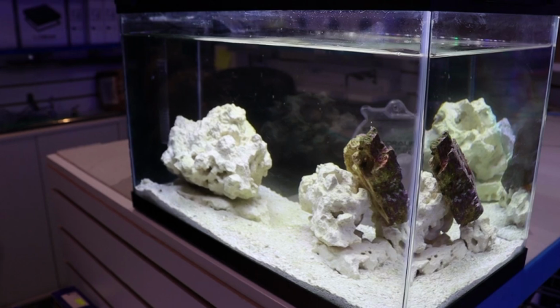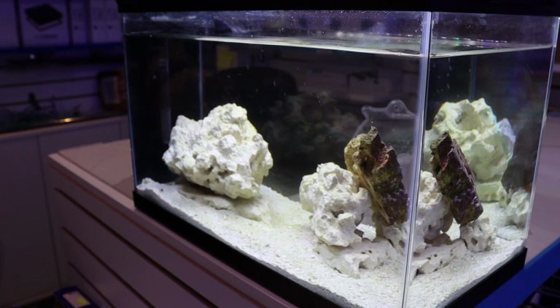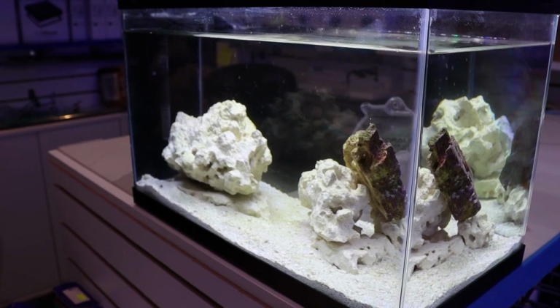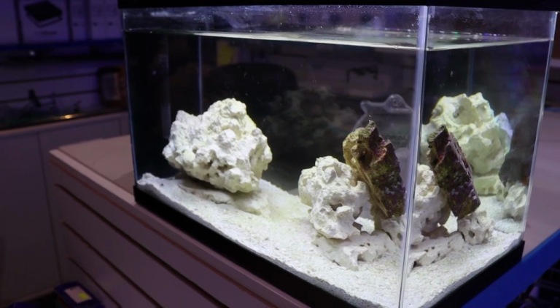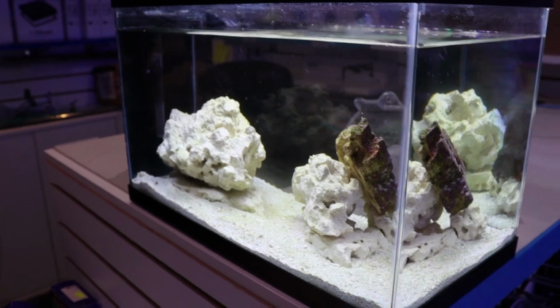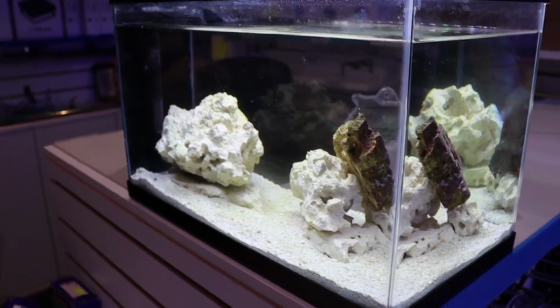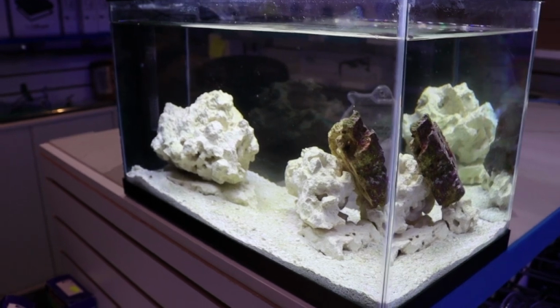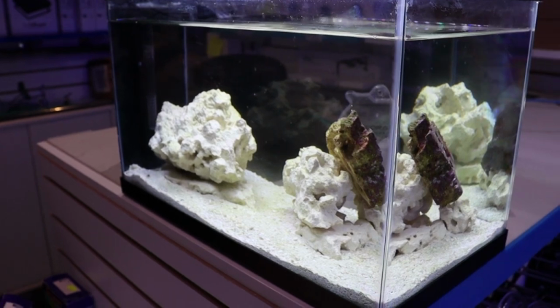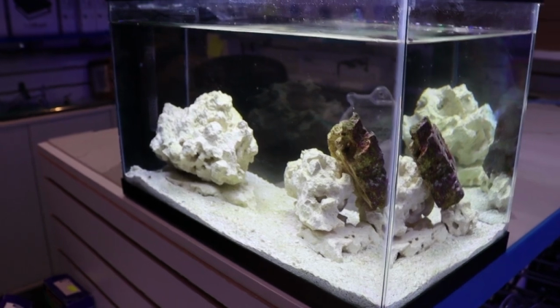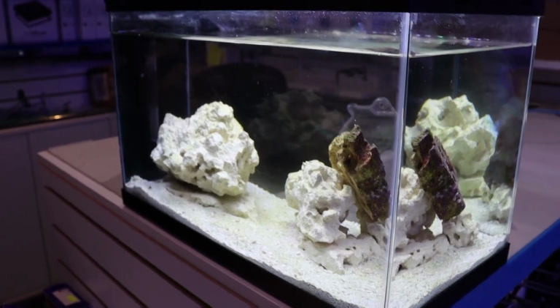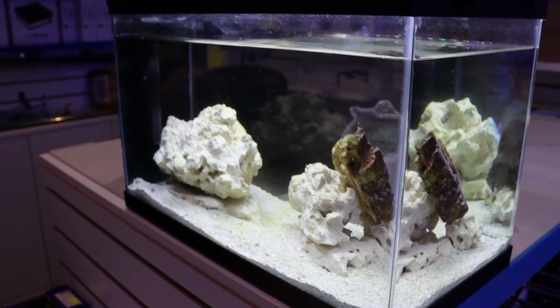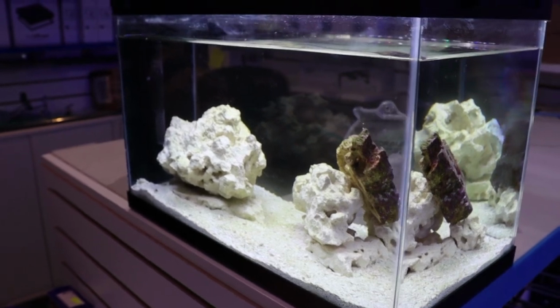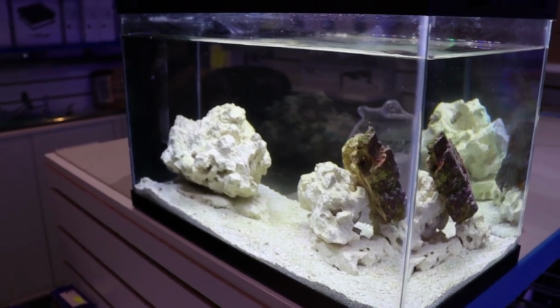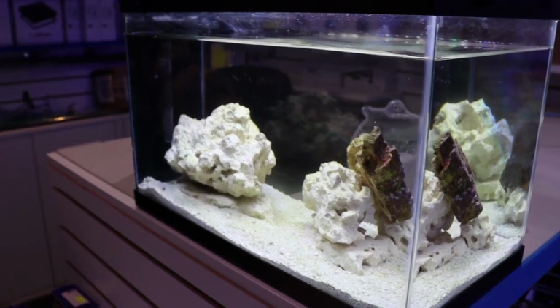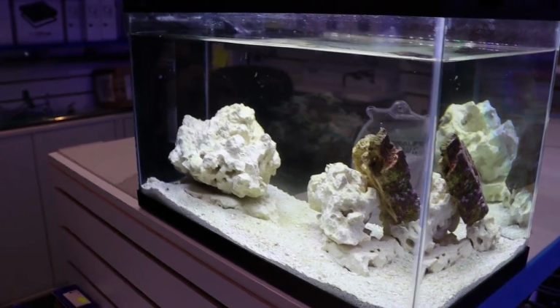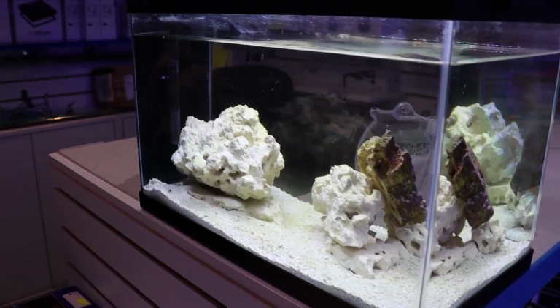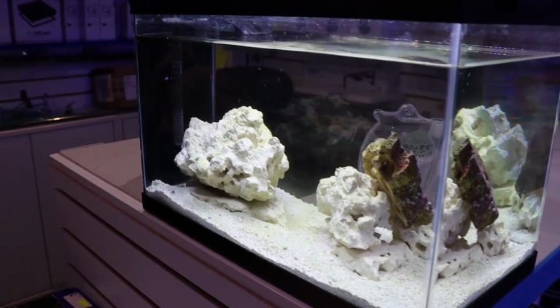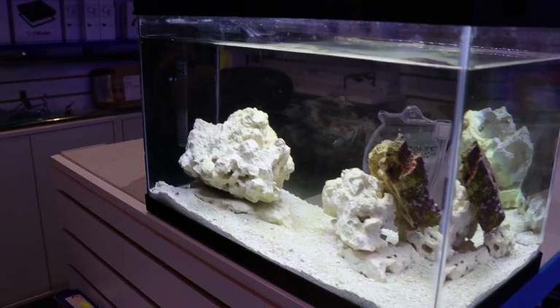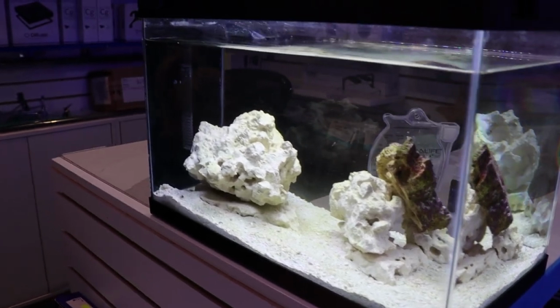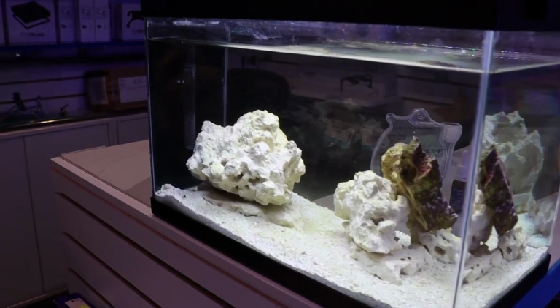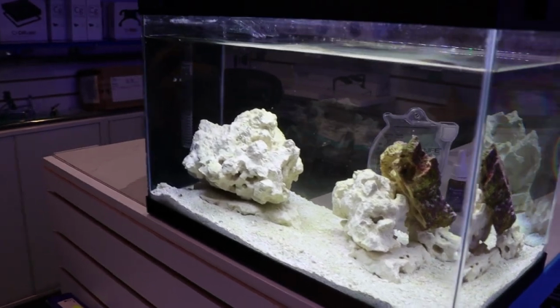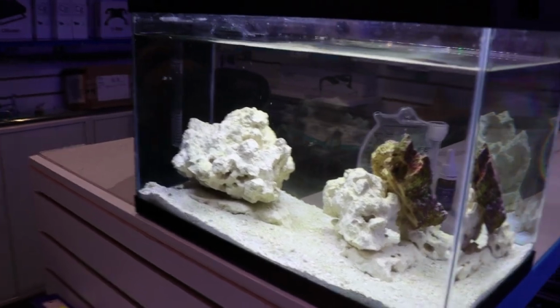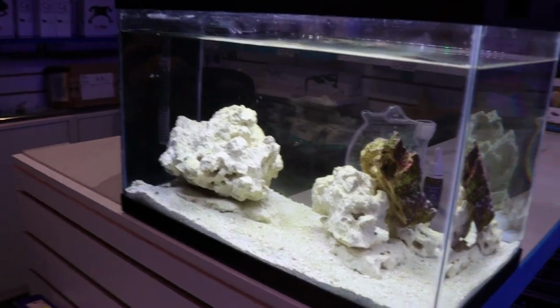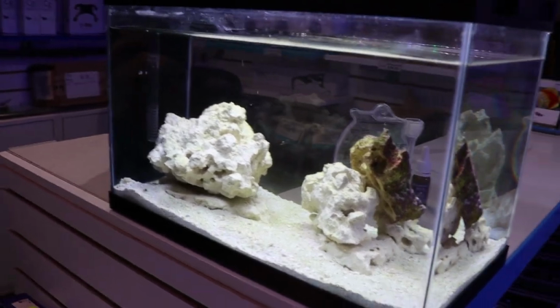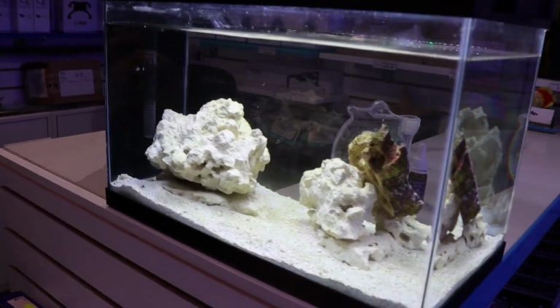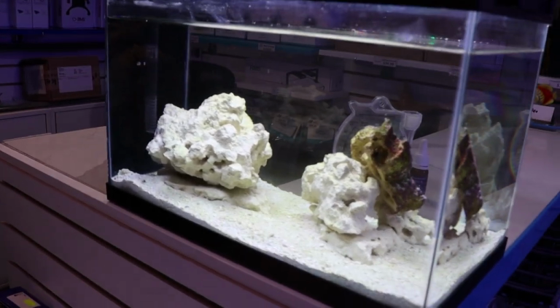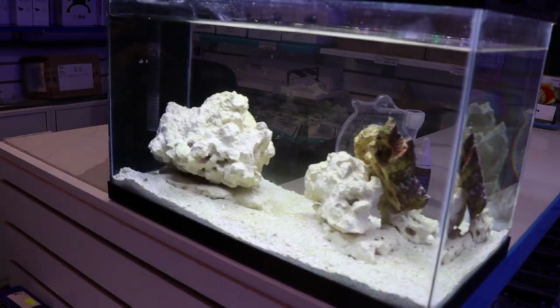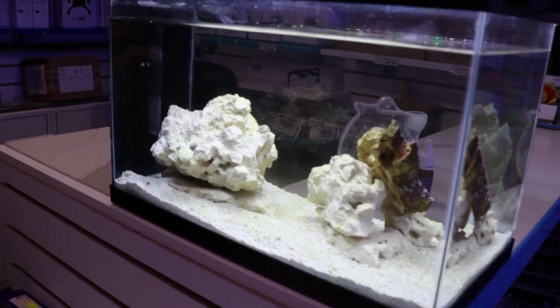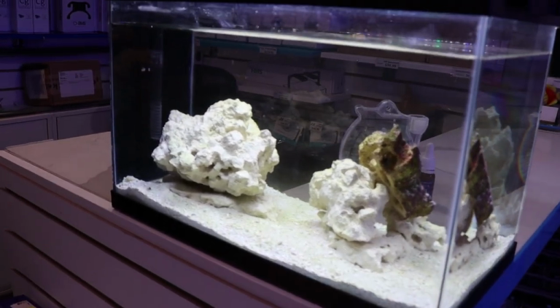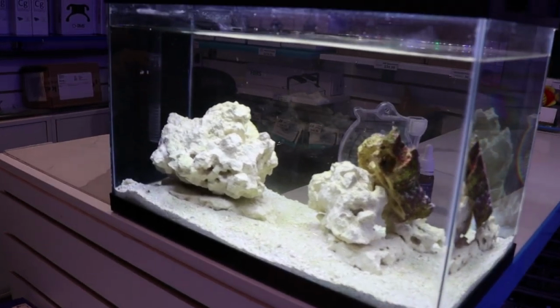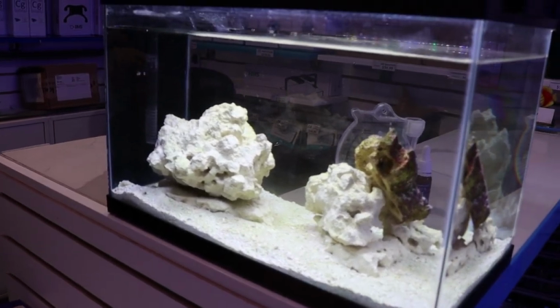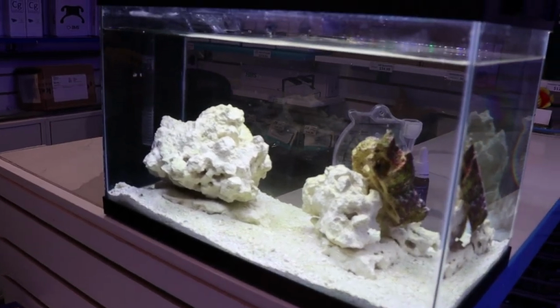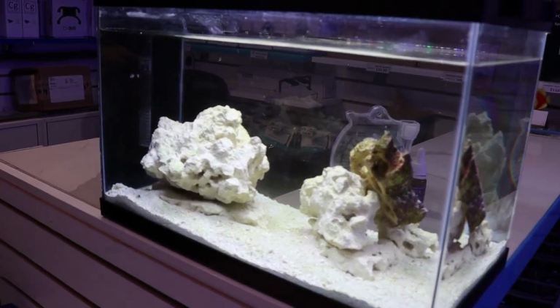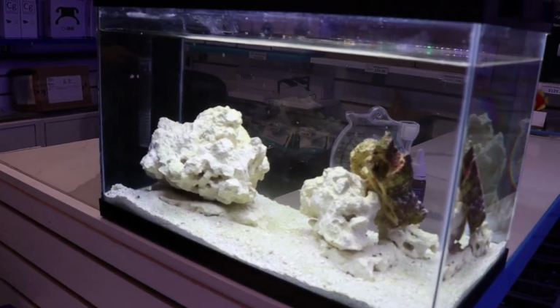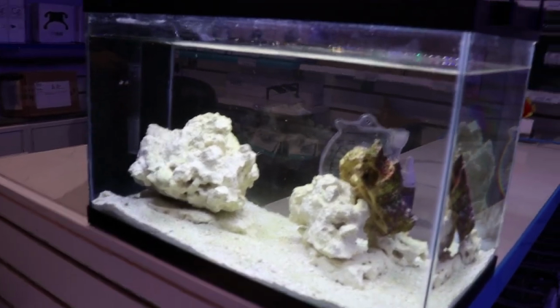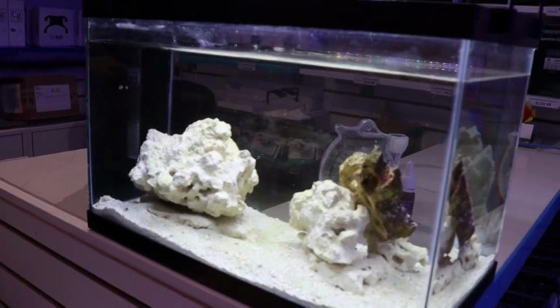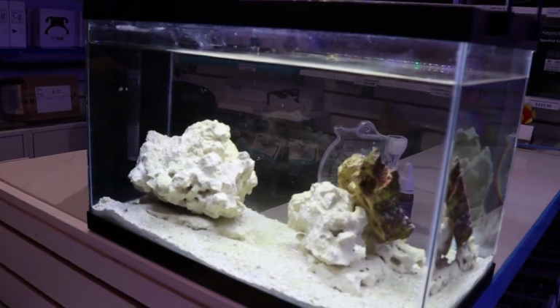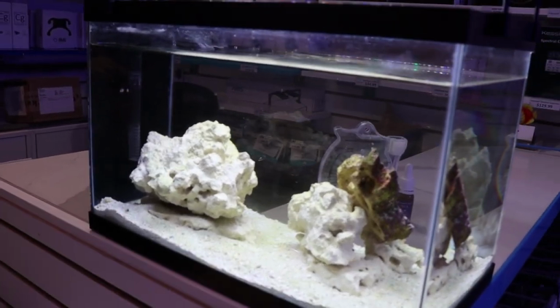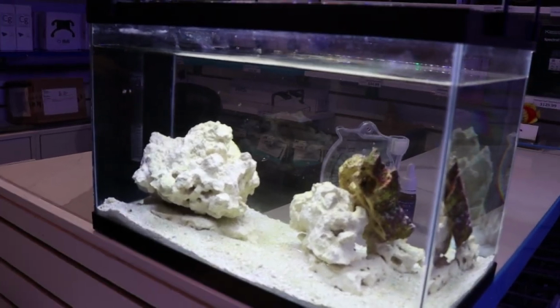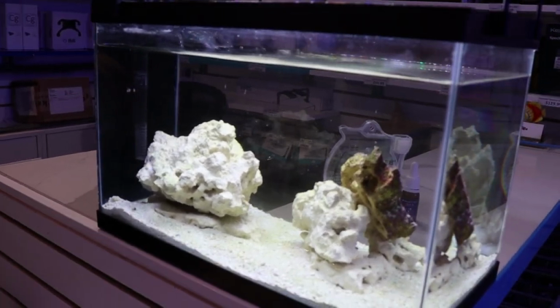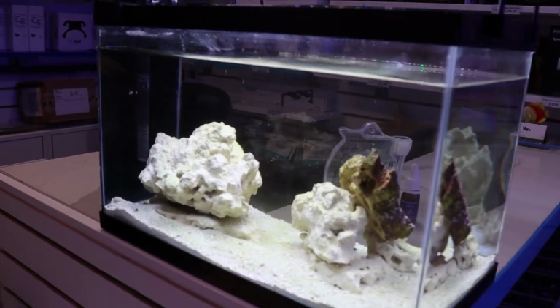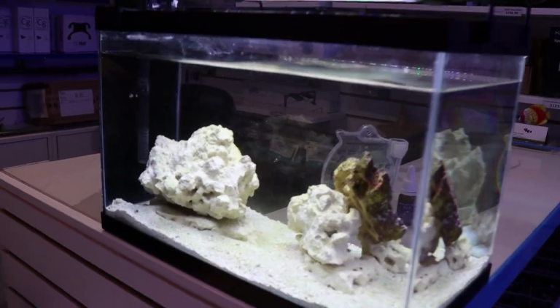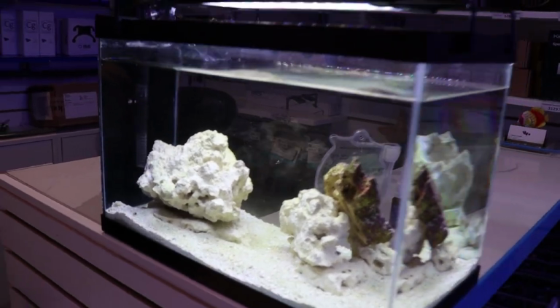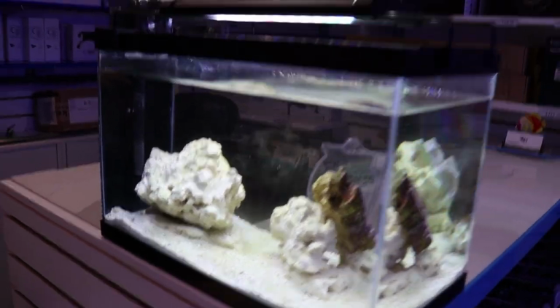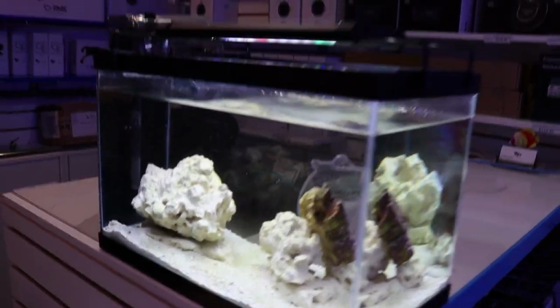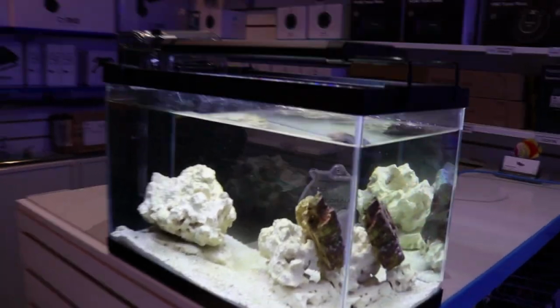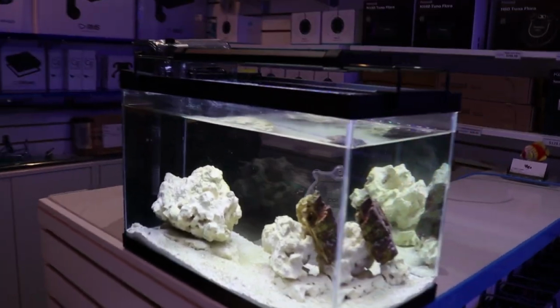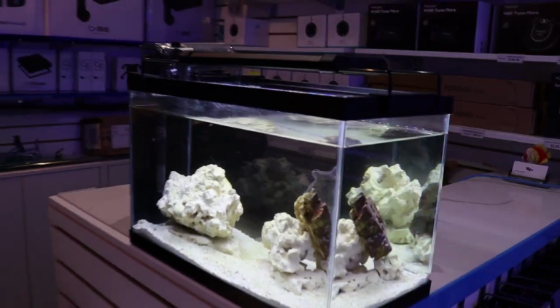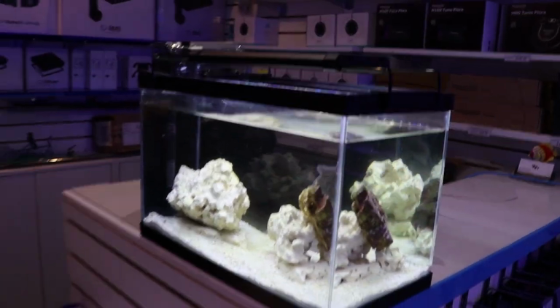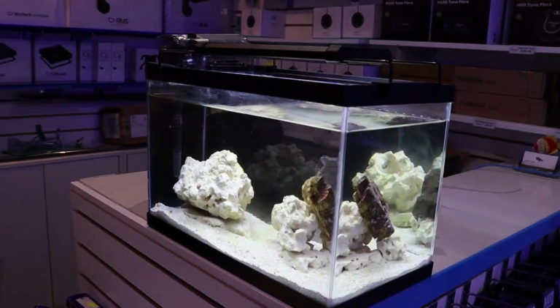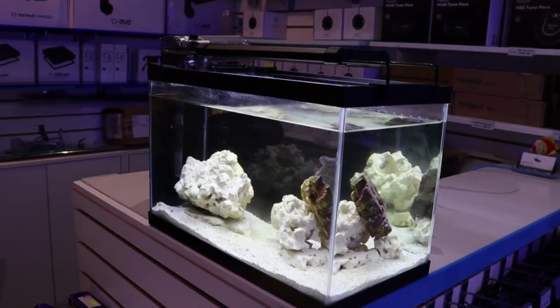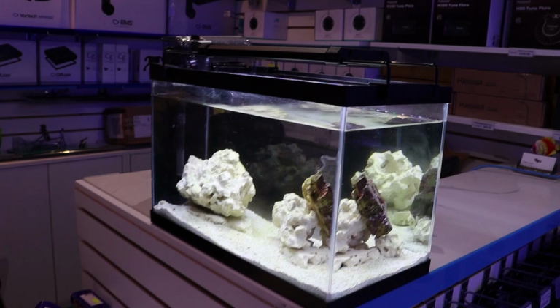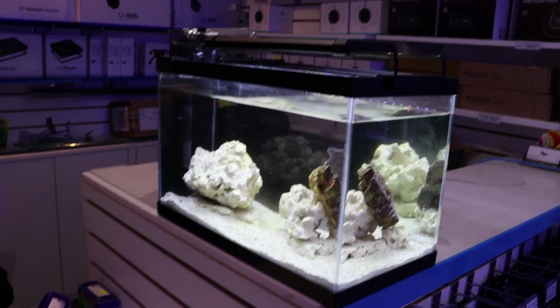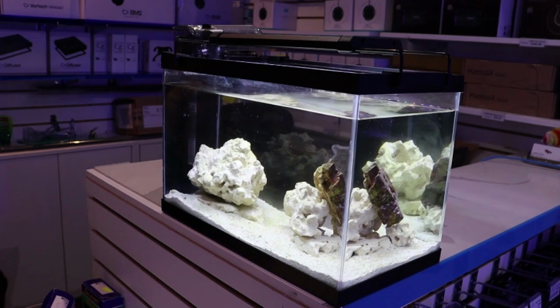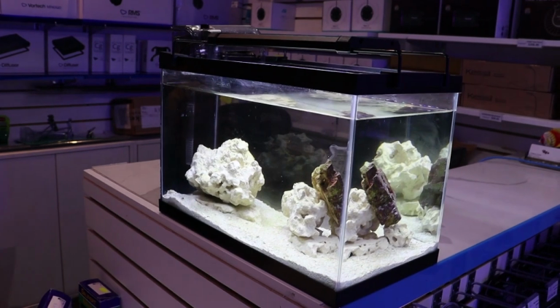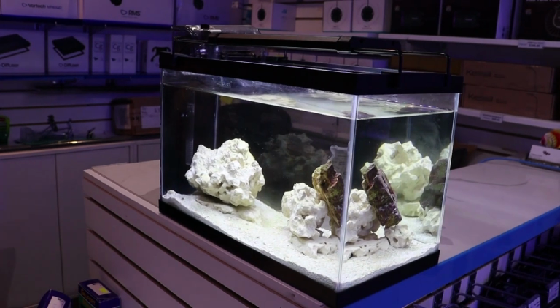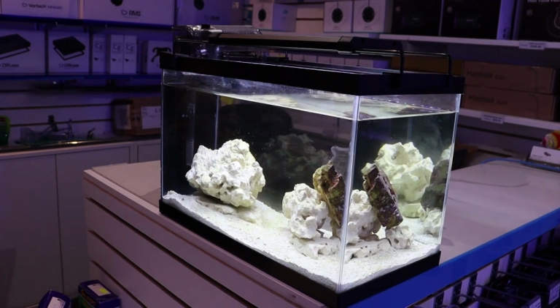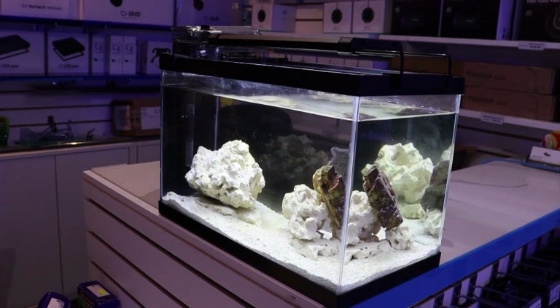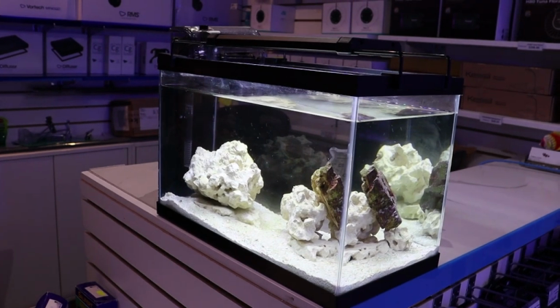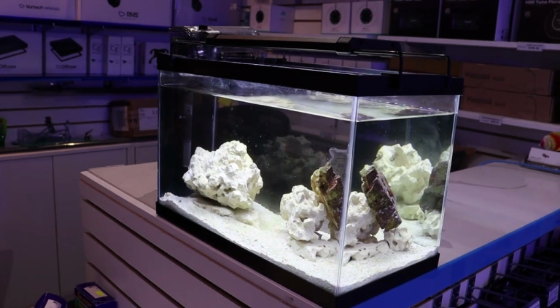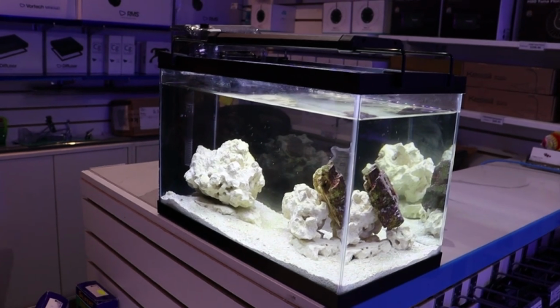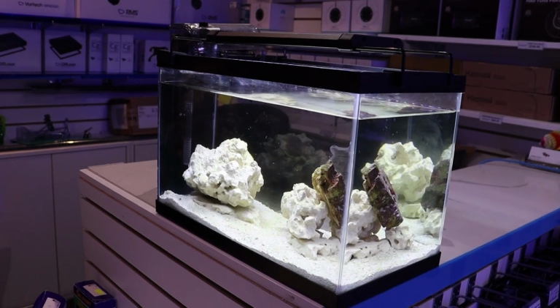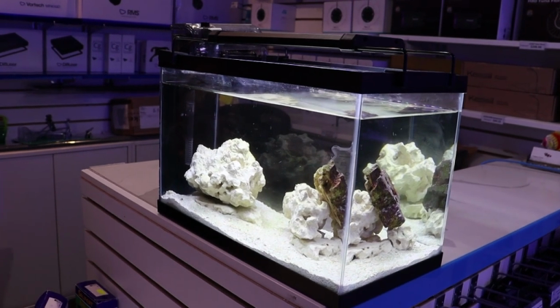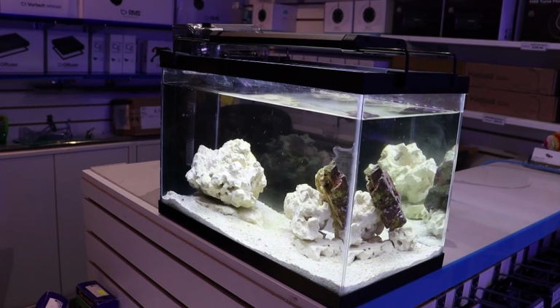Hello fellow reefers. This is the next episode in the series of building the cheapest nano reef tank possible.